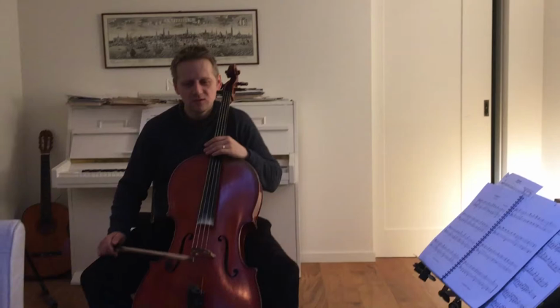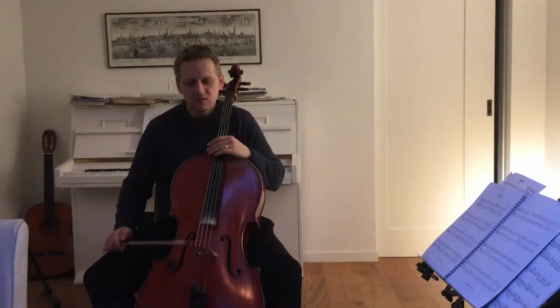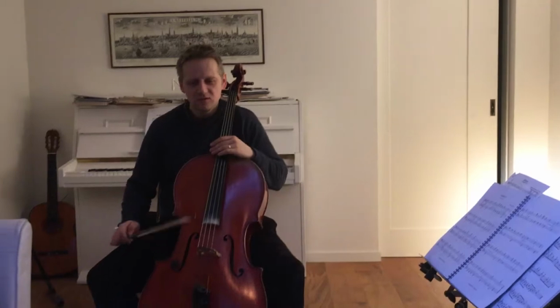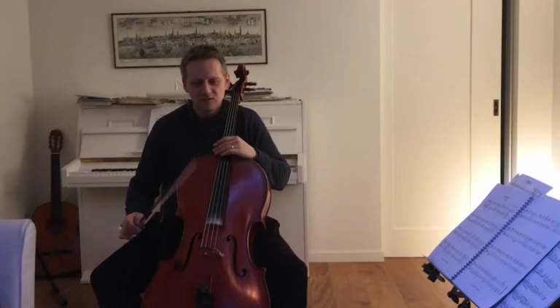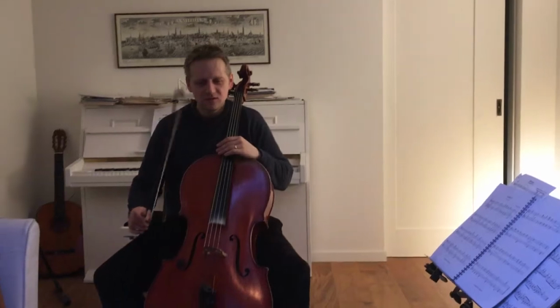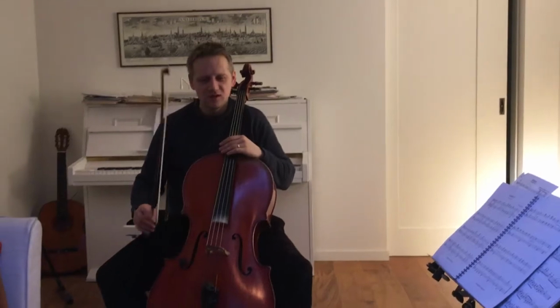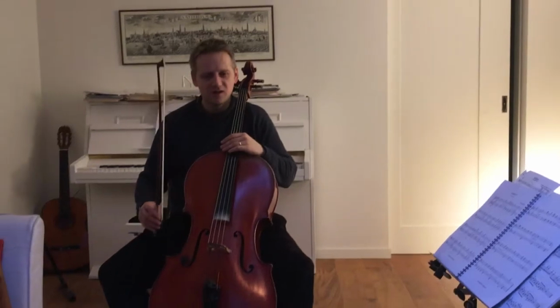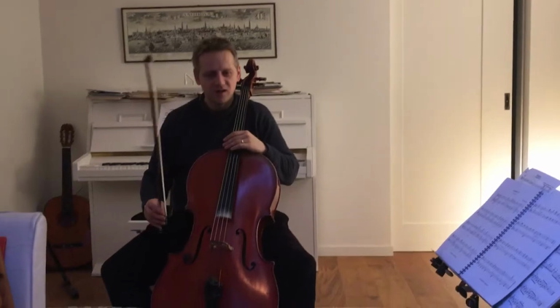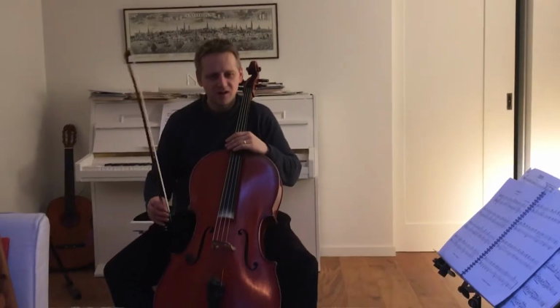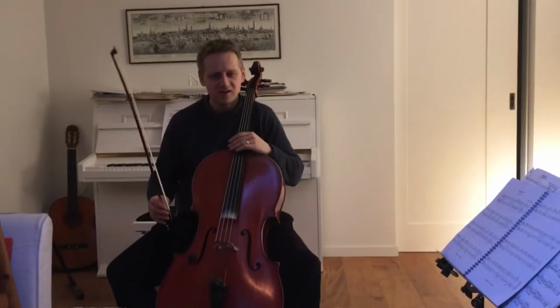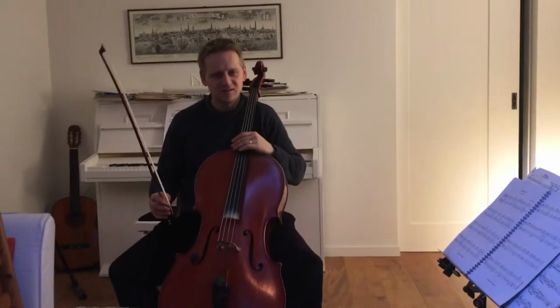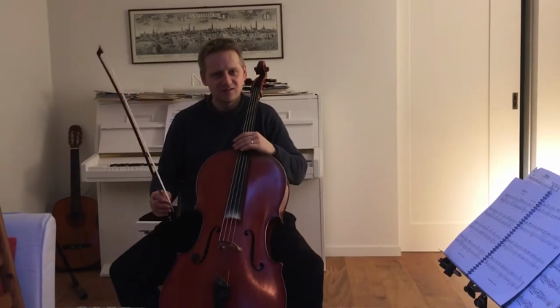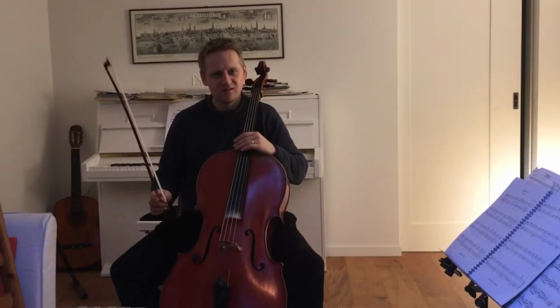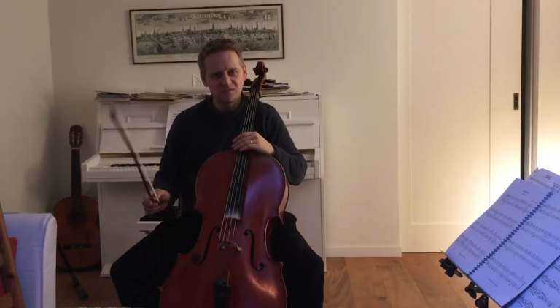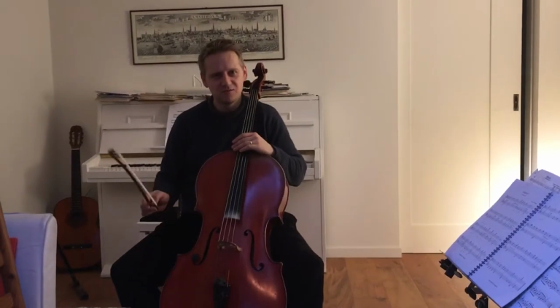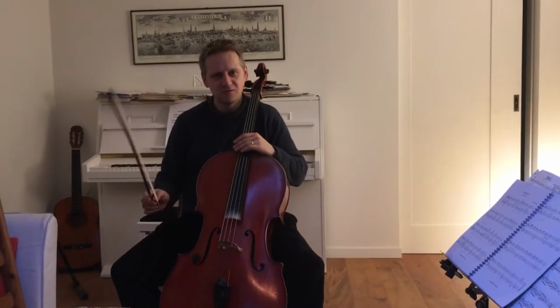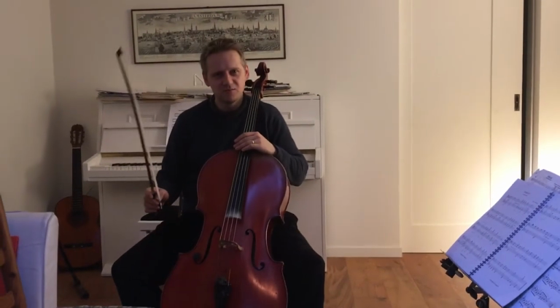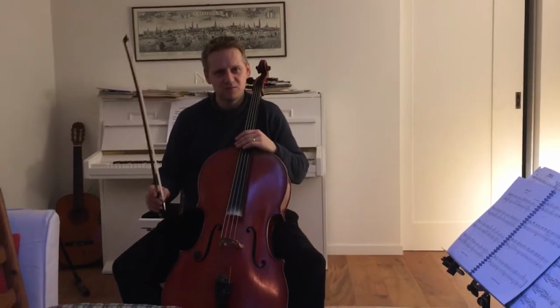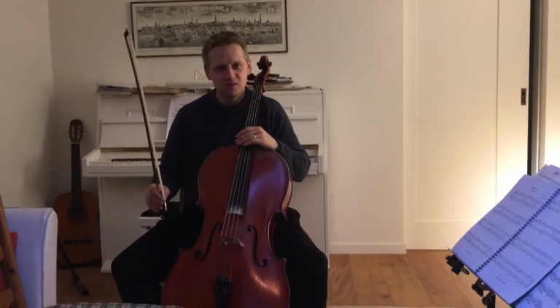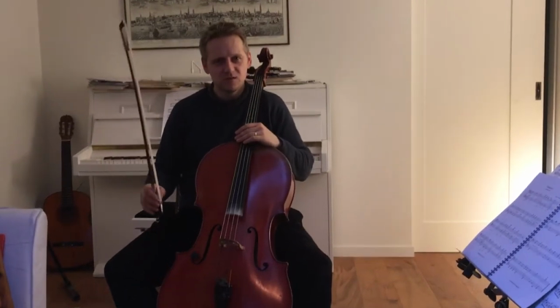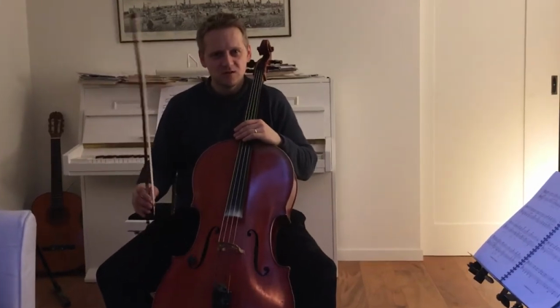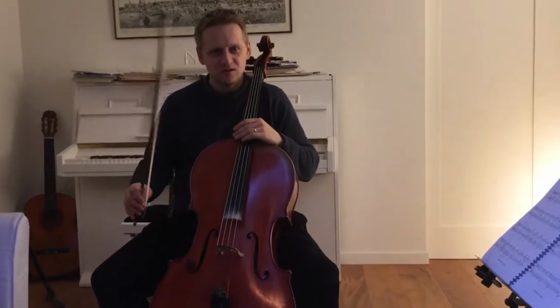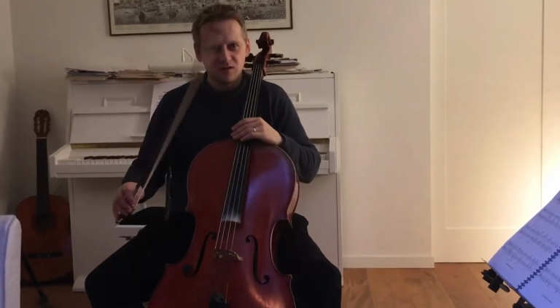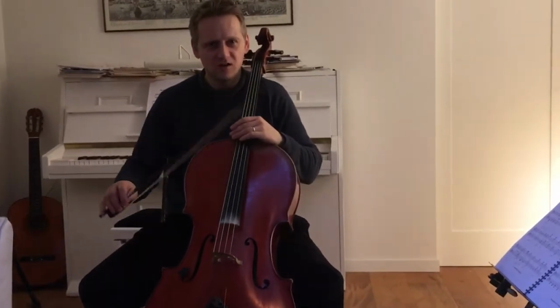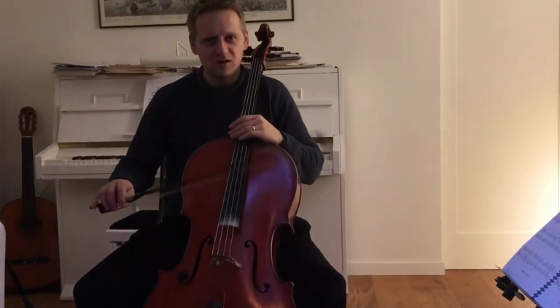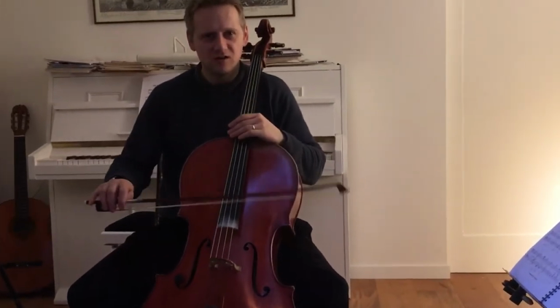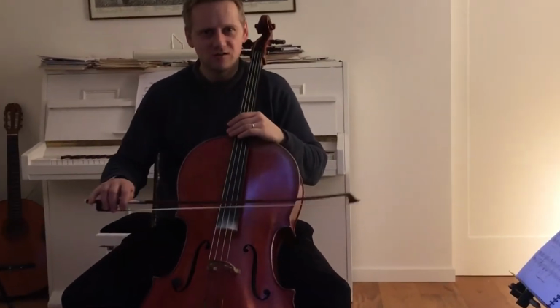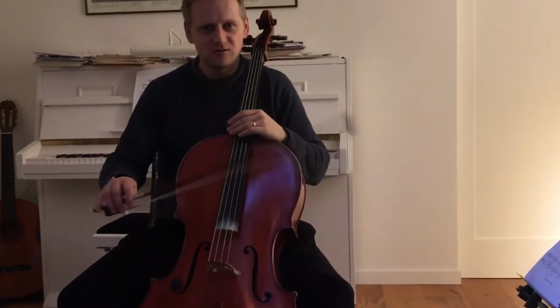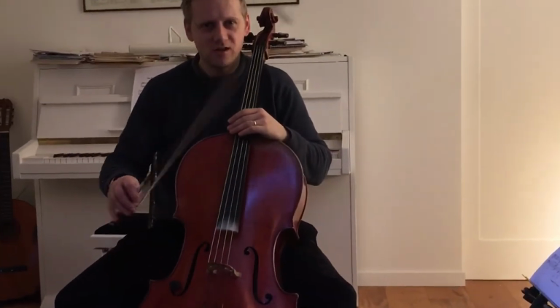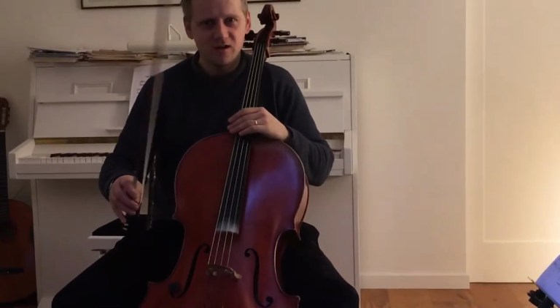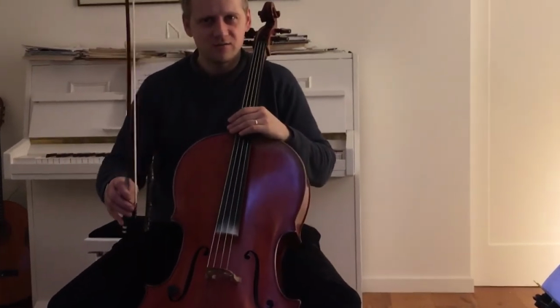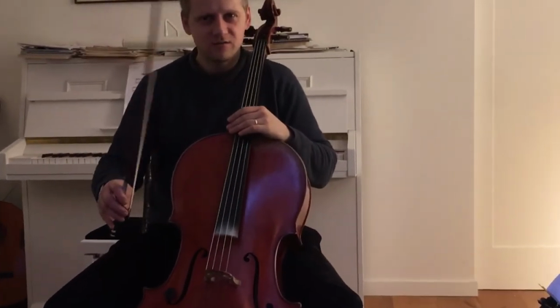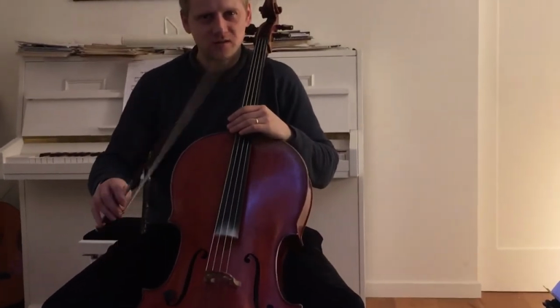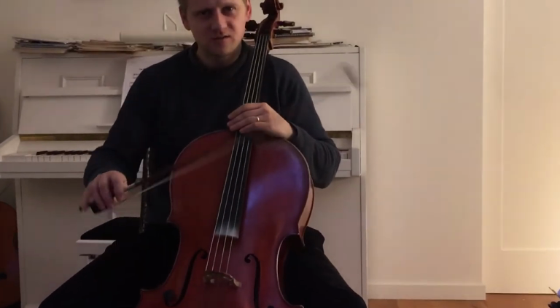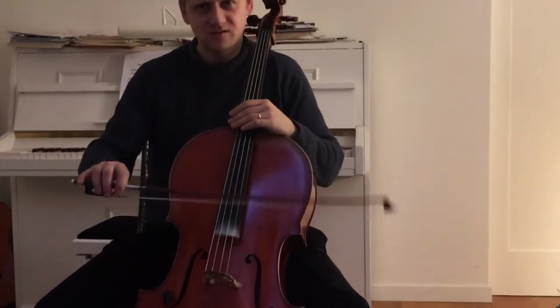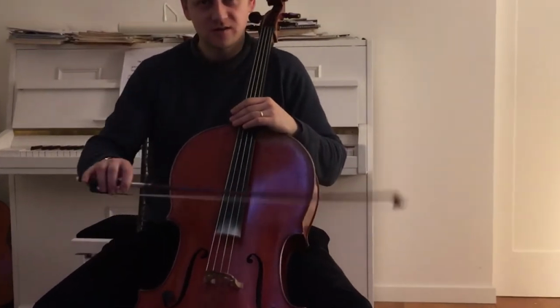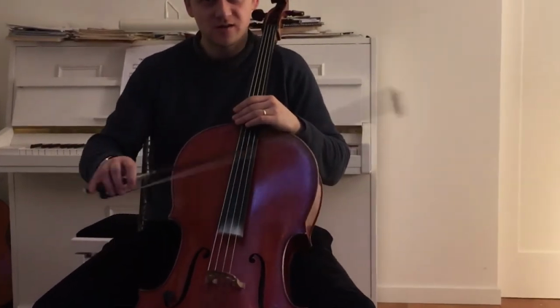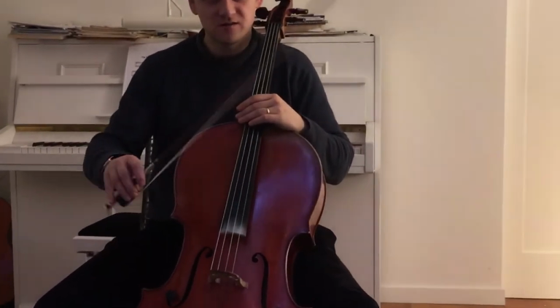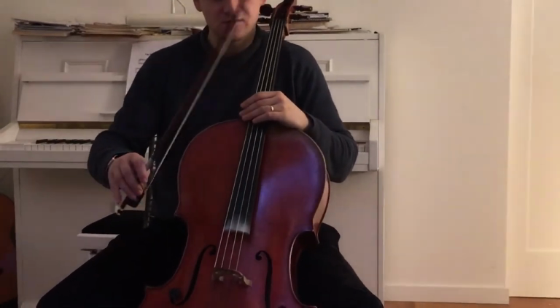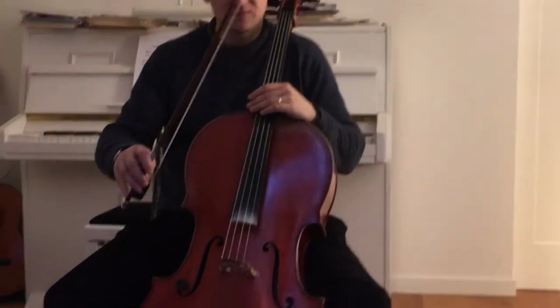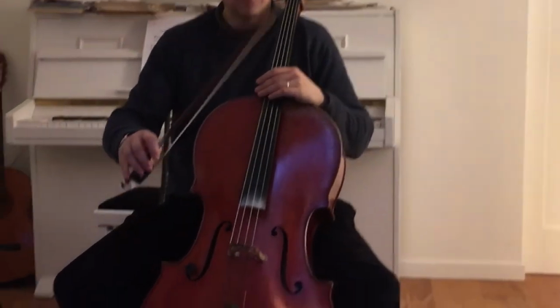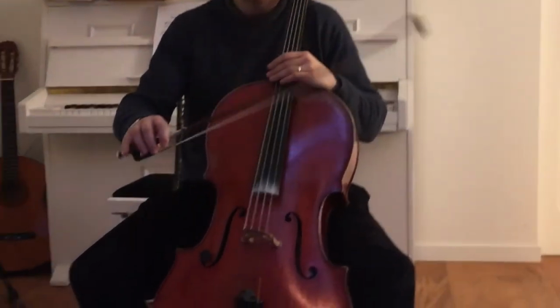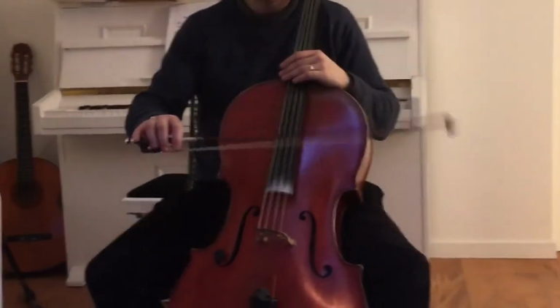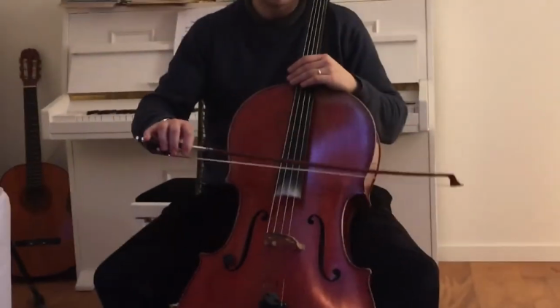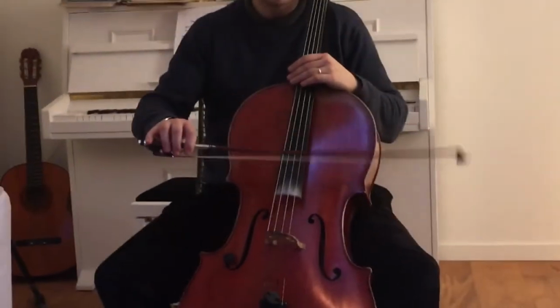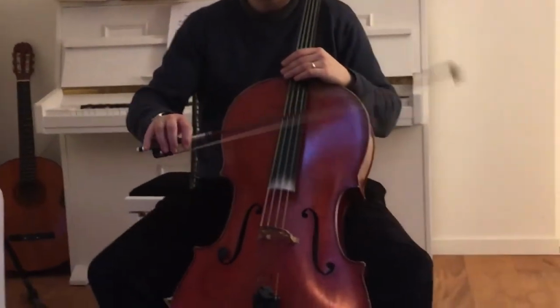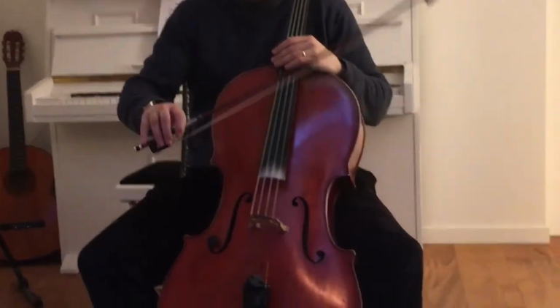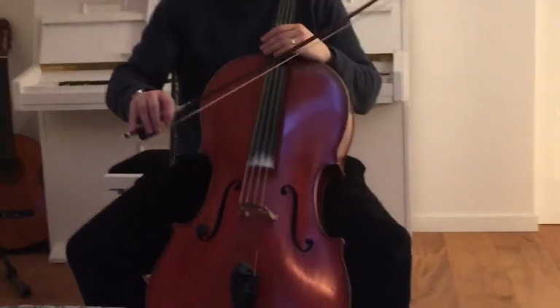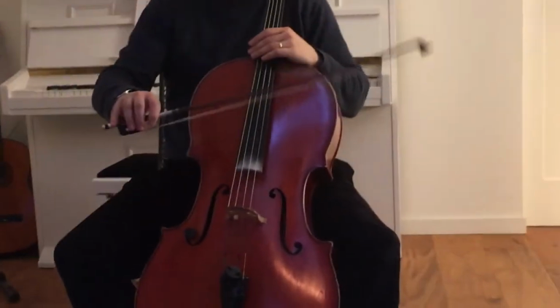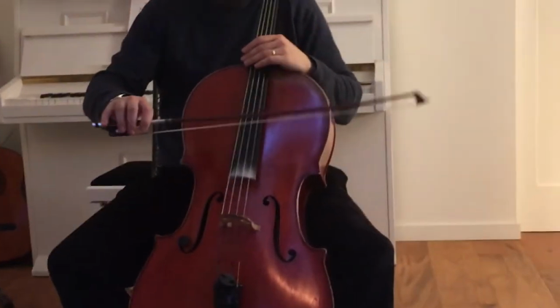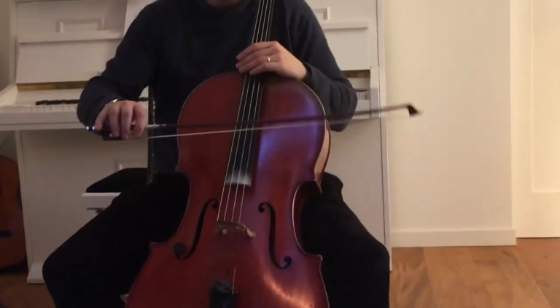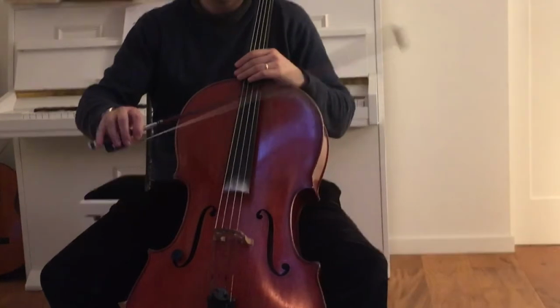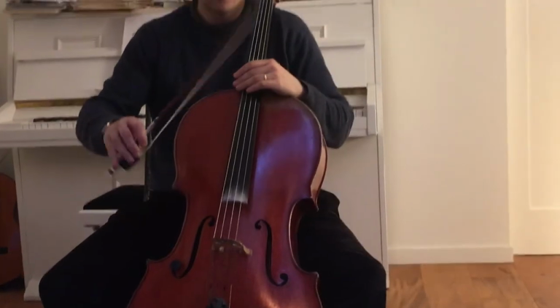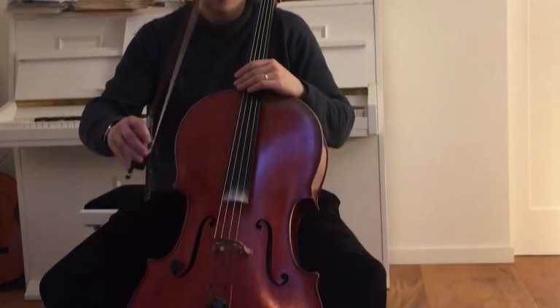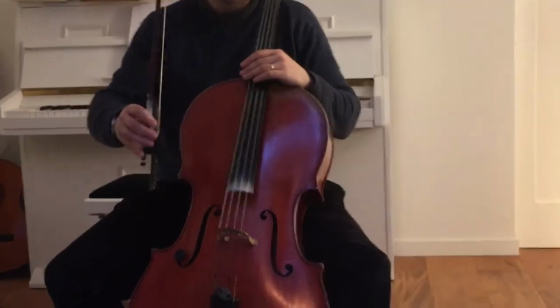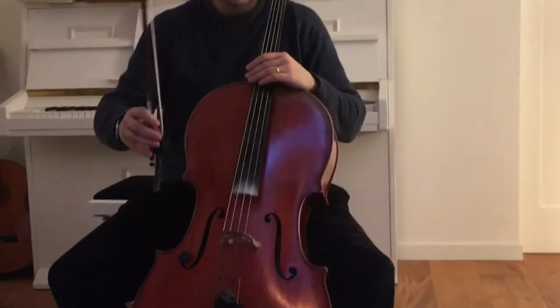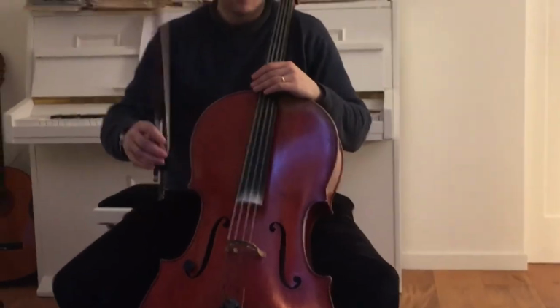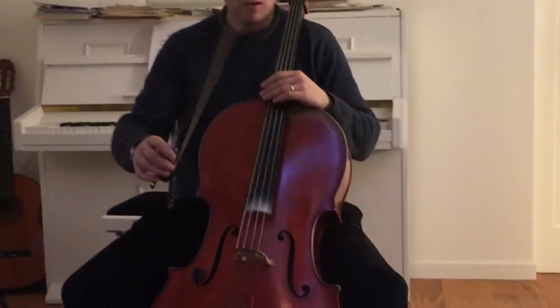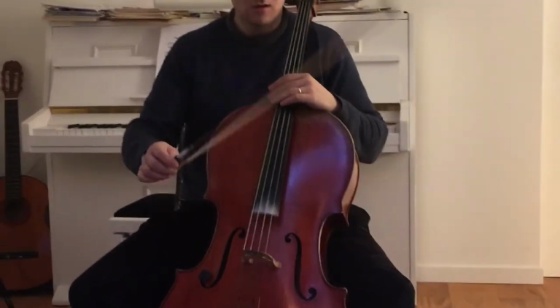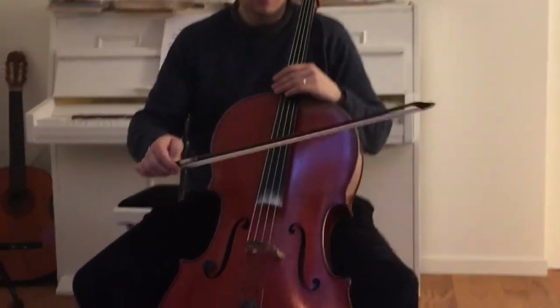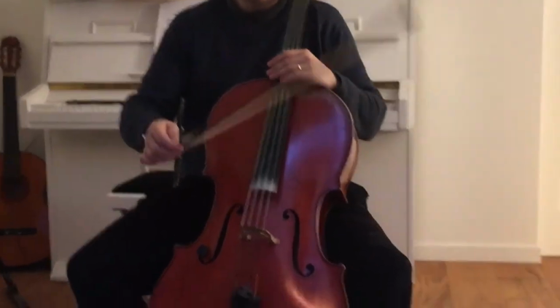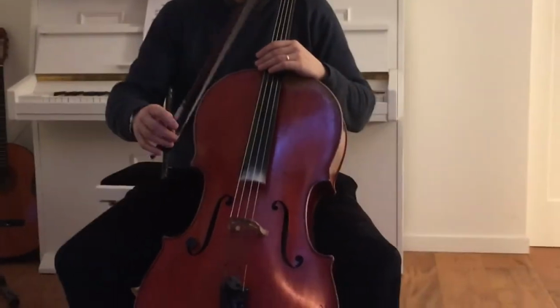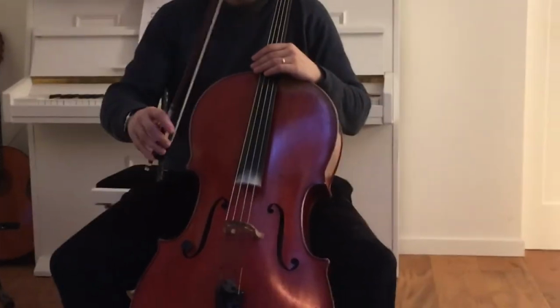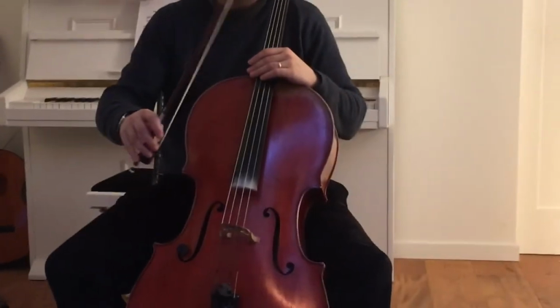Hi, it's Ephraim. Today I have an exercise about the bow.